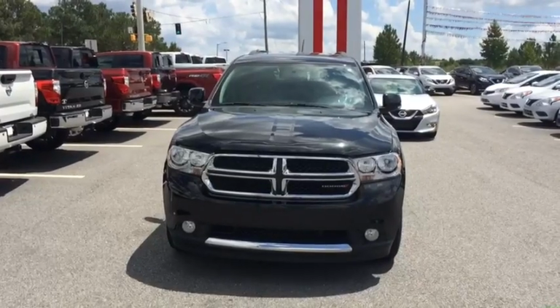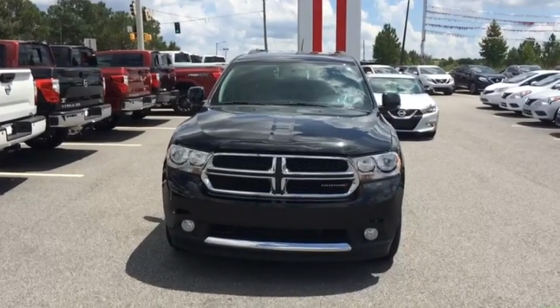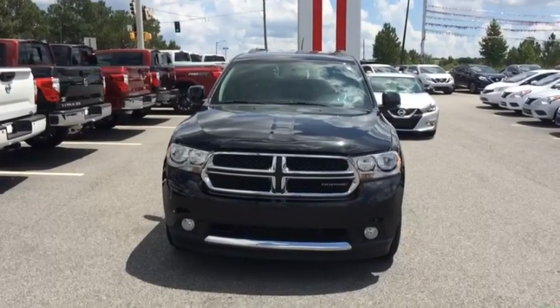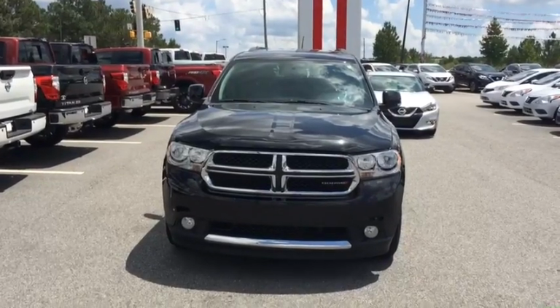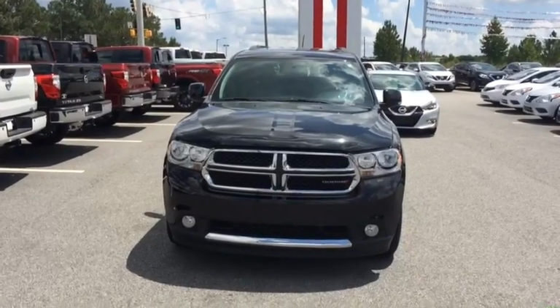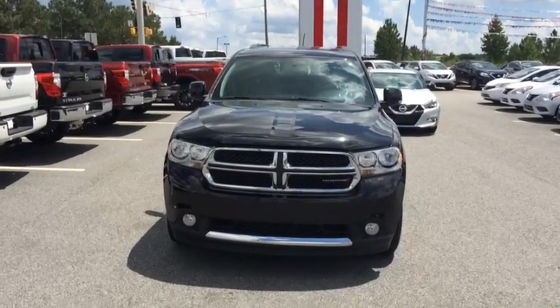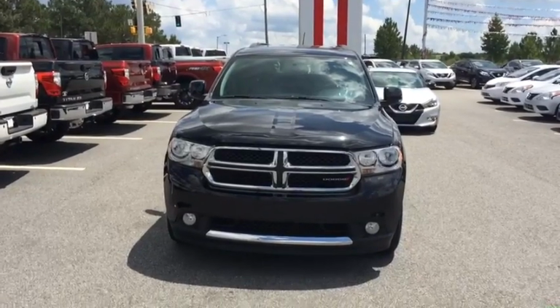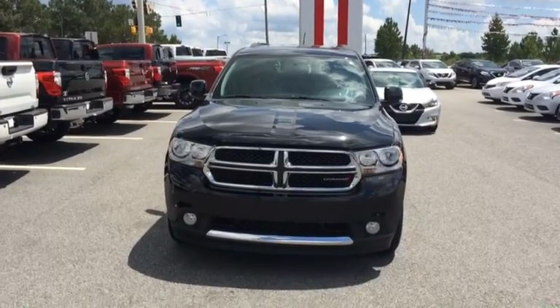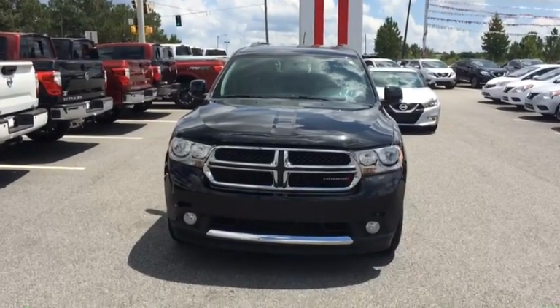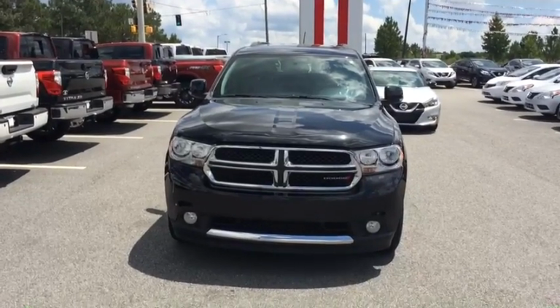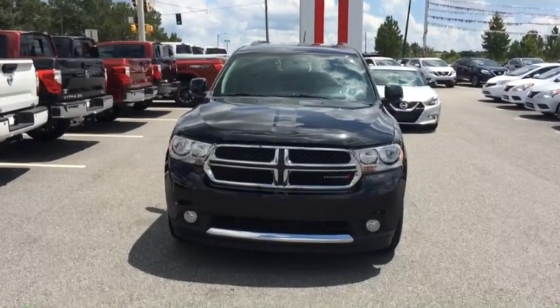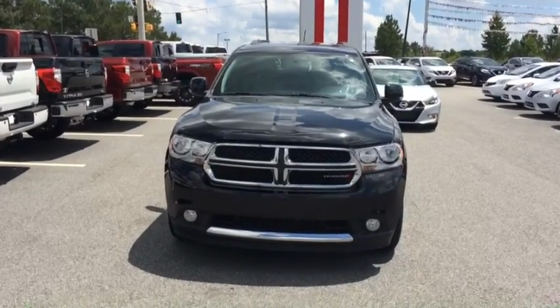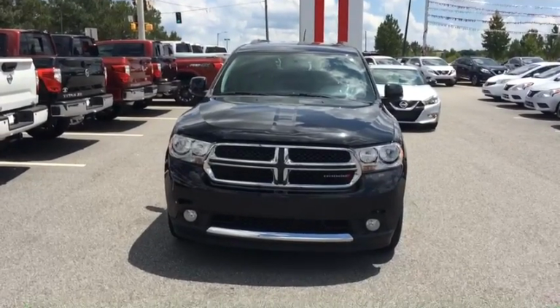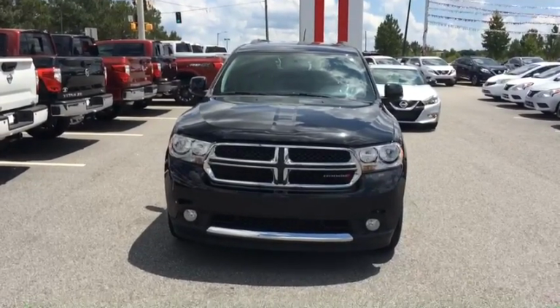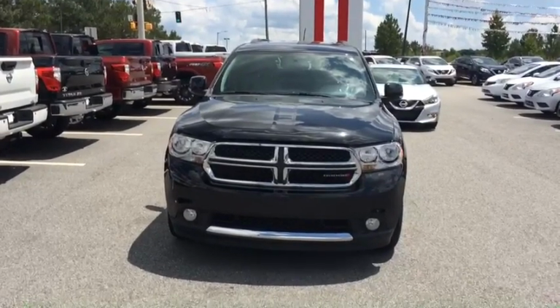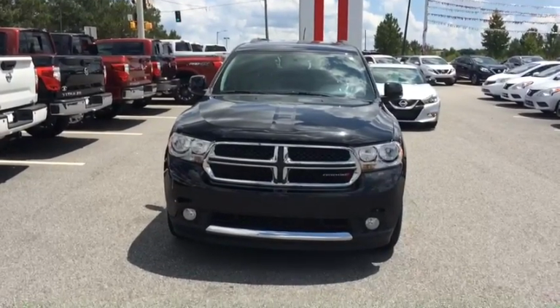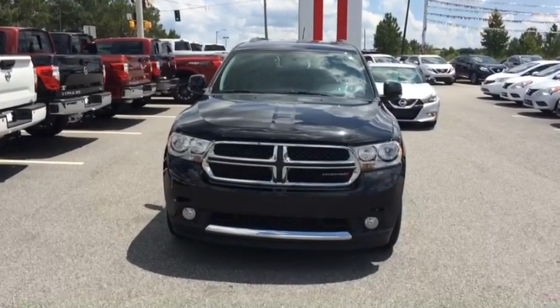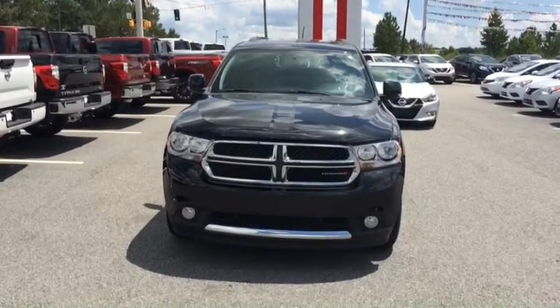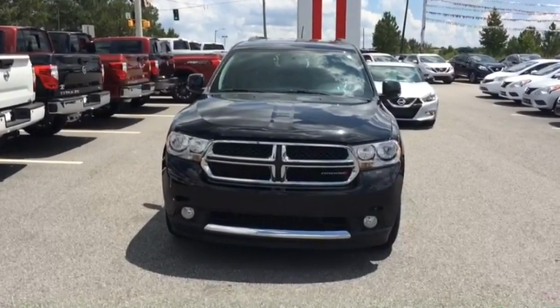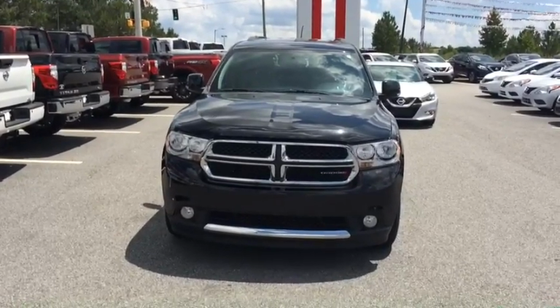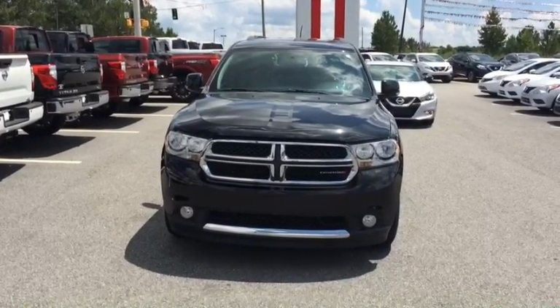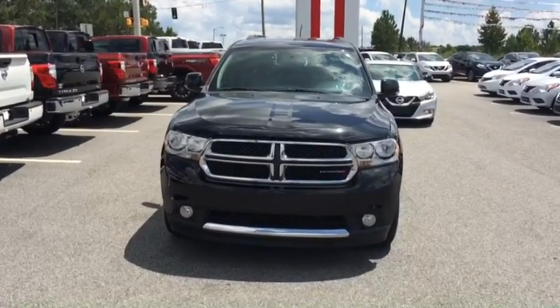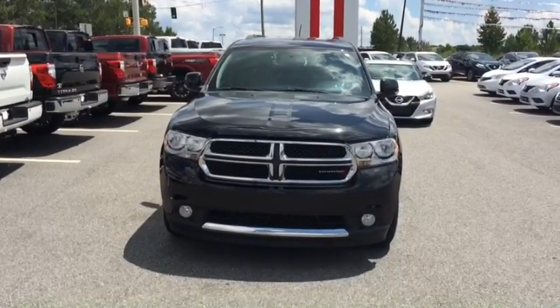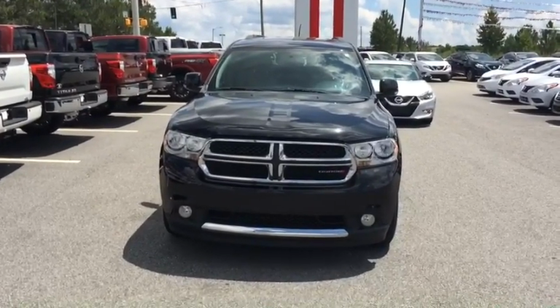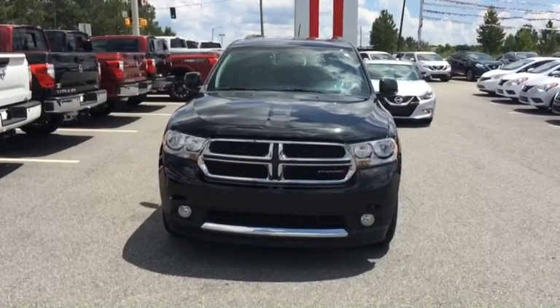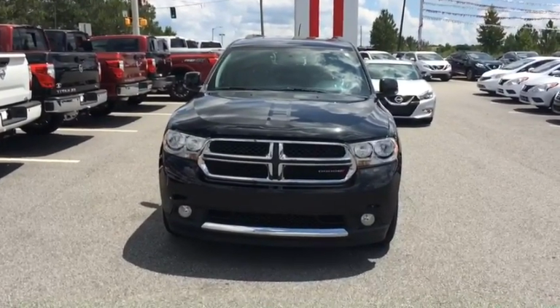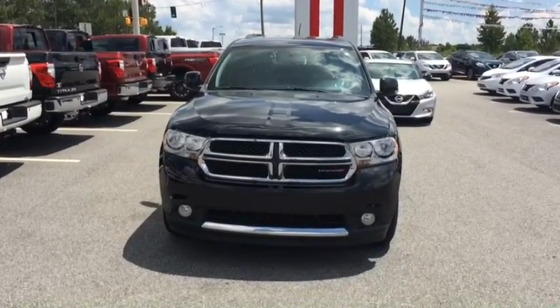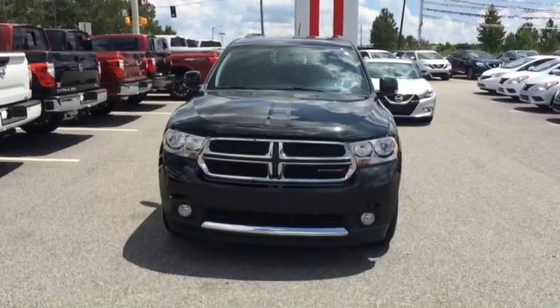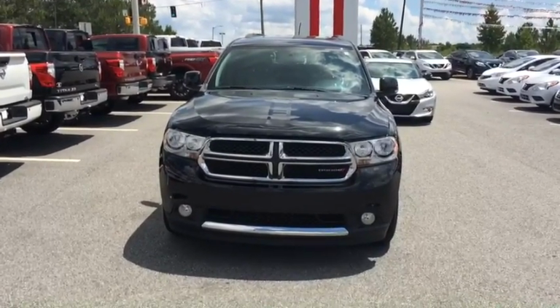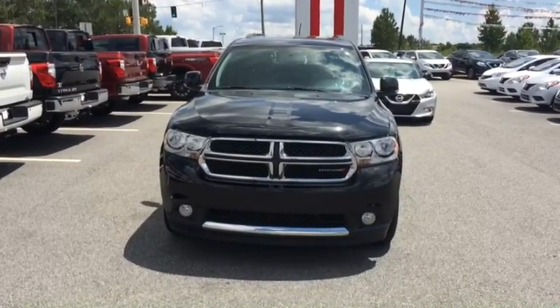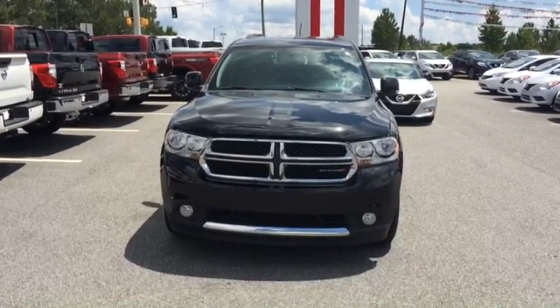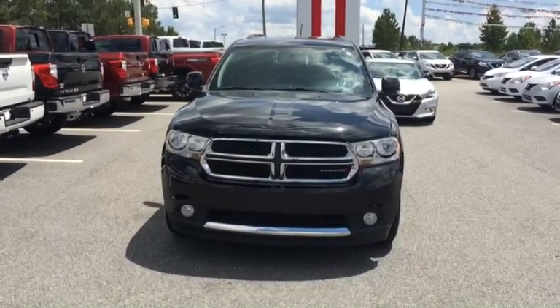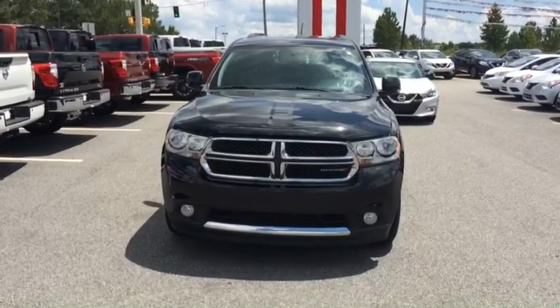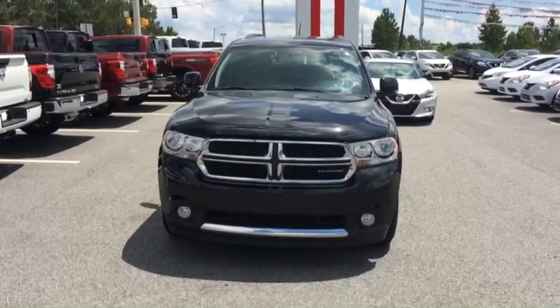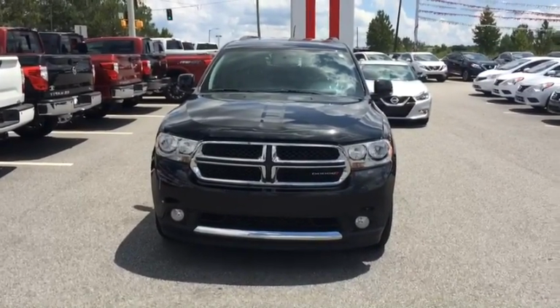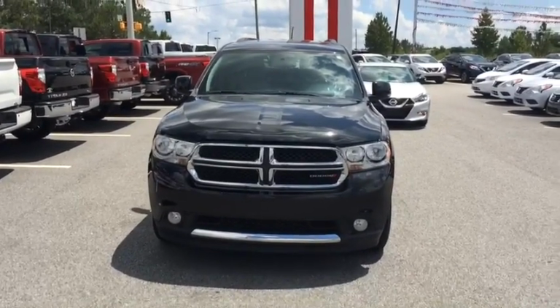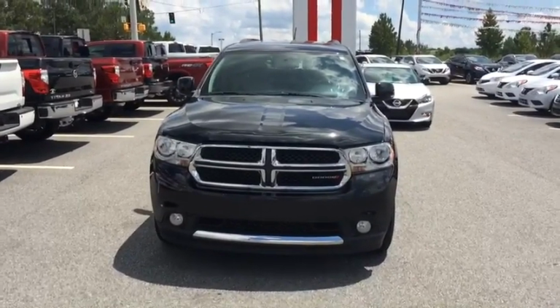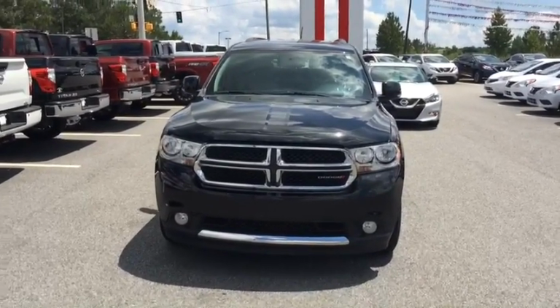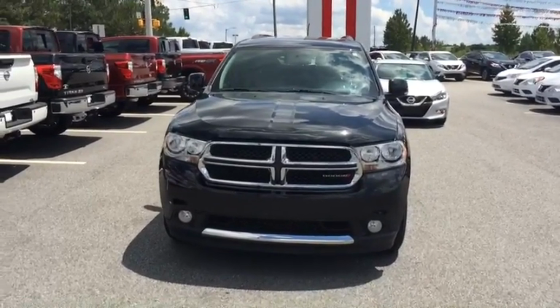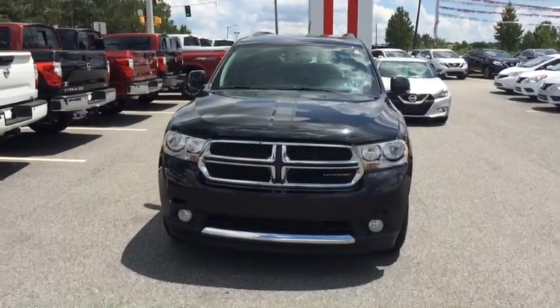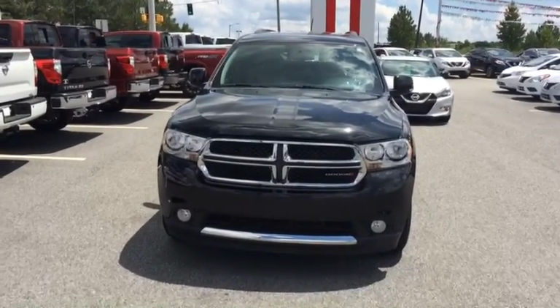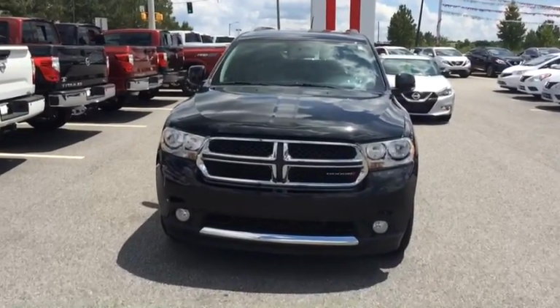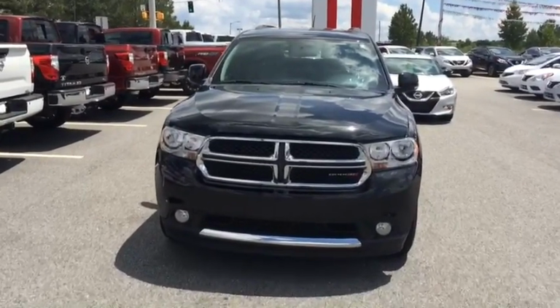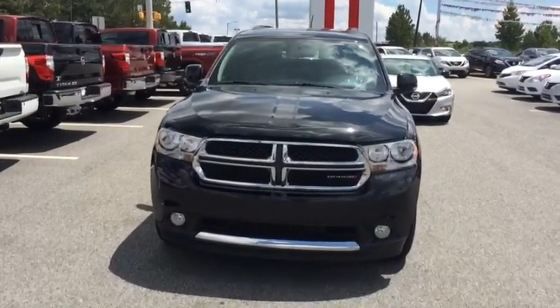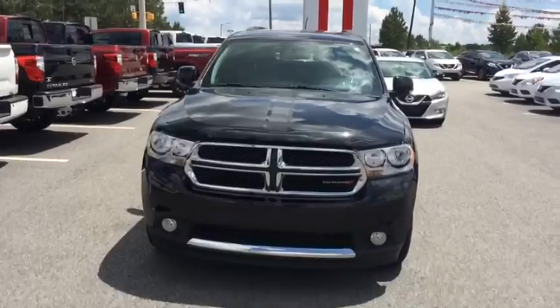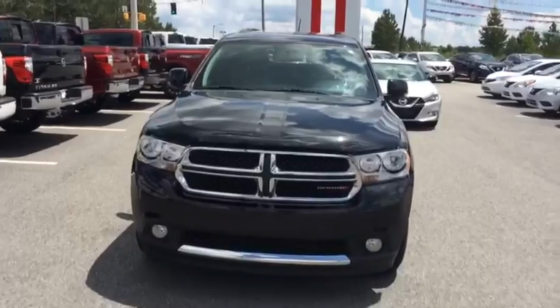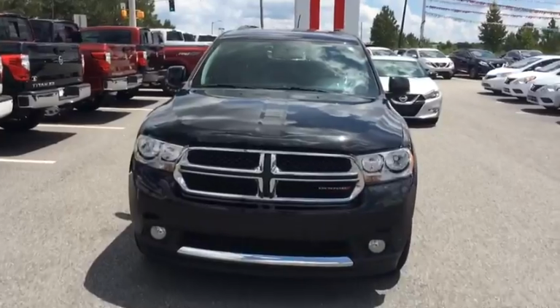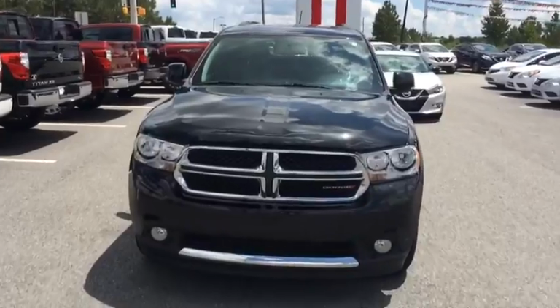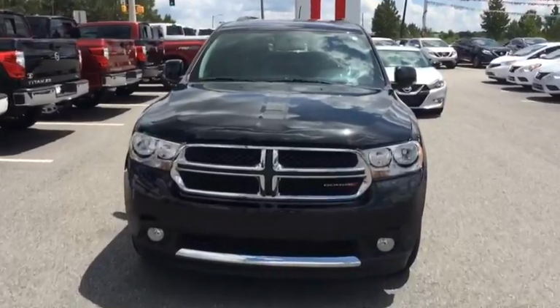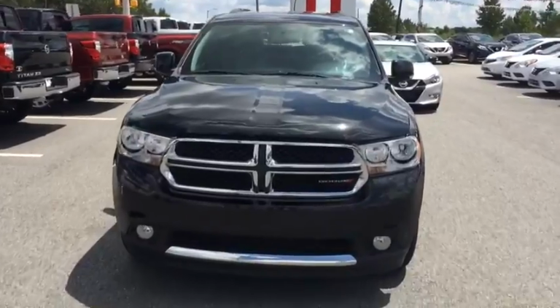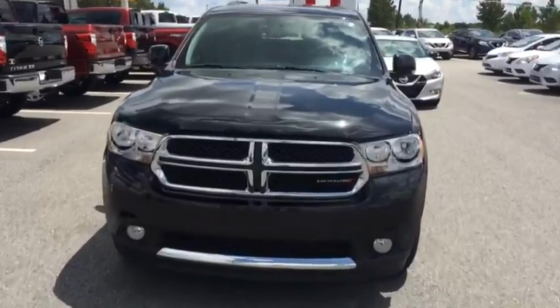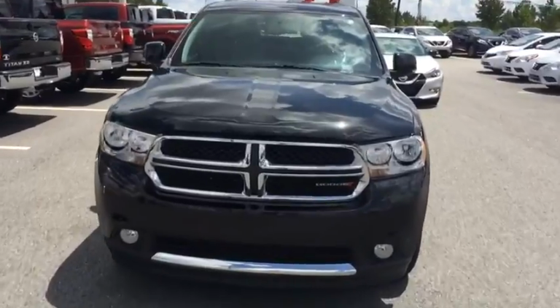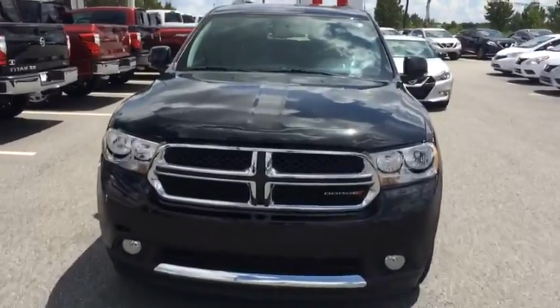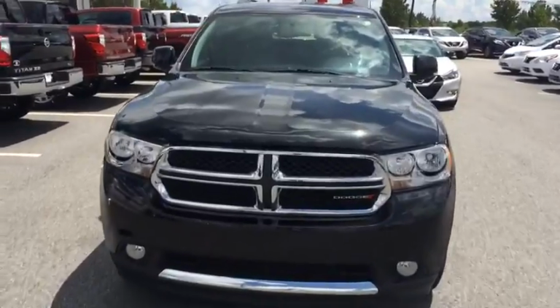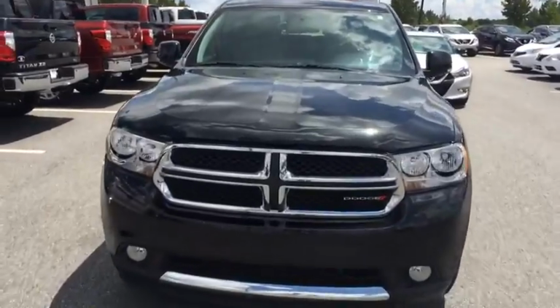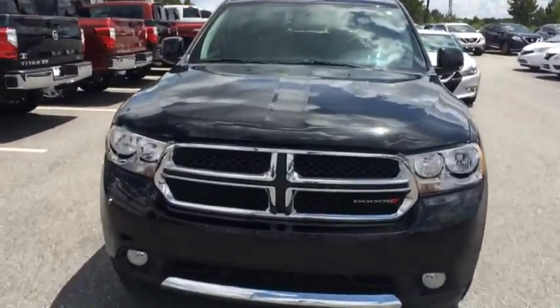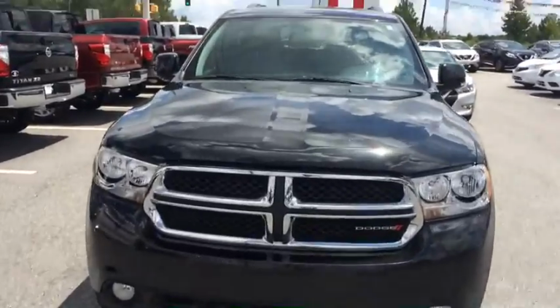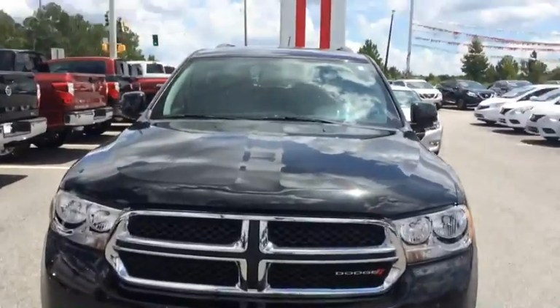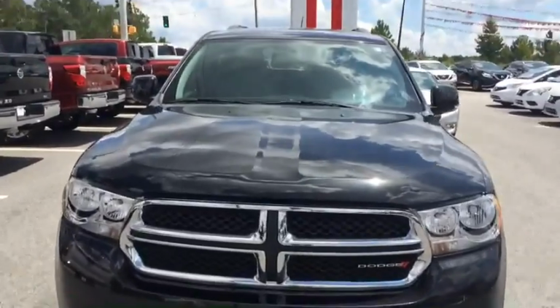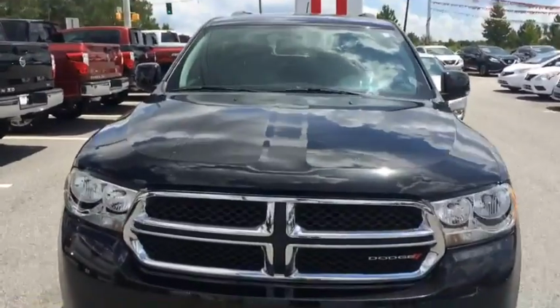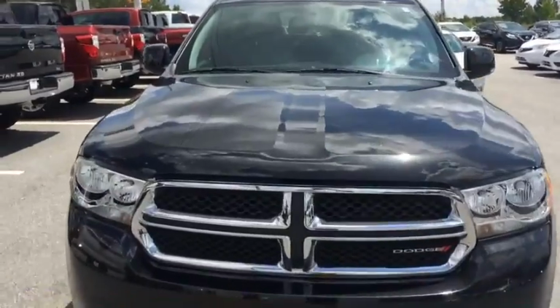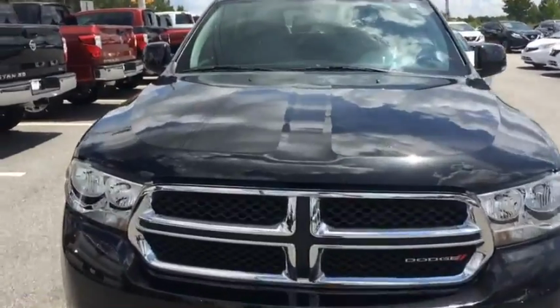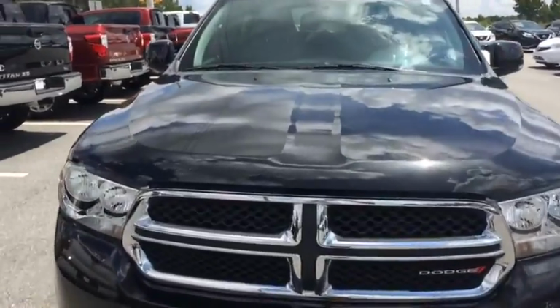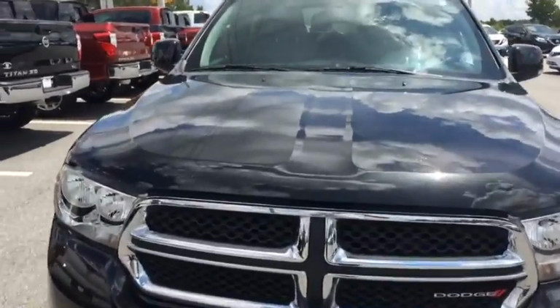Hey Nathan, this is Ayo here at Vade Nissan Statesboro. I just wanted to give you a quick look at that 2013 Dodge Durango you inquired about.